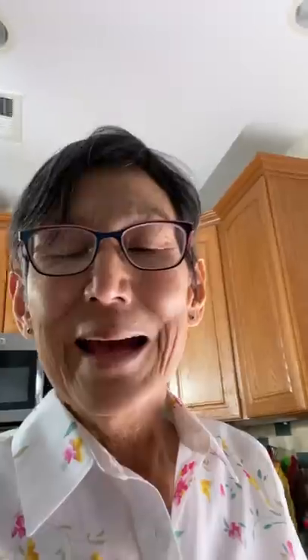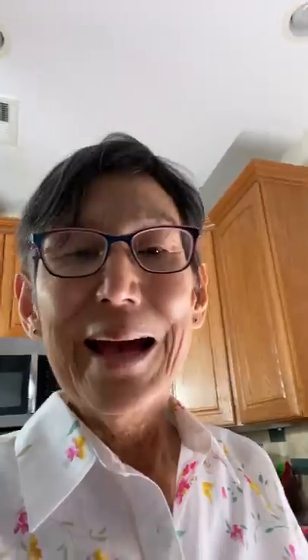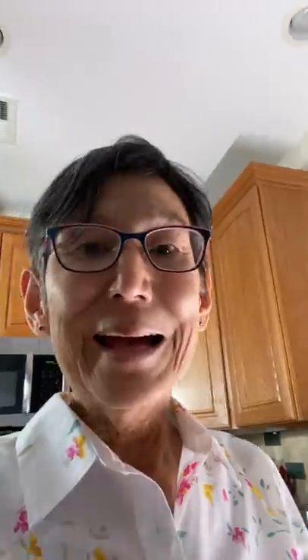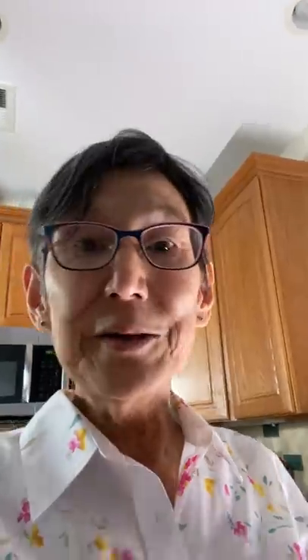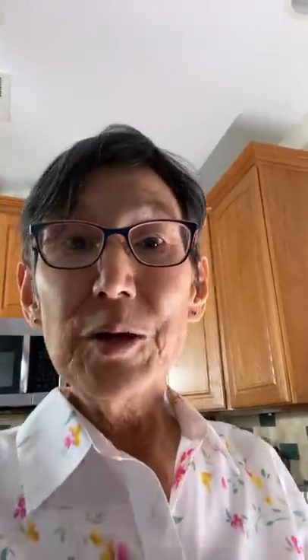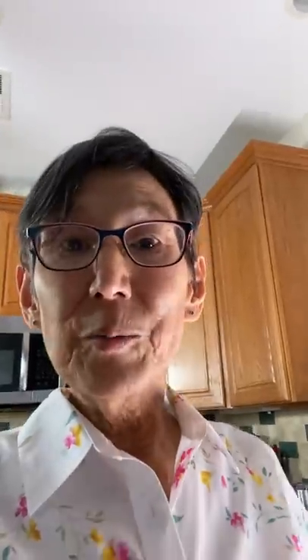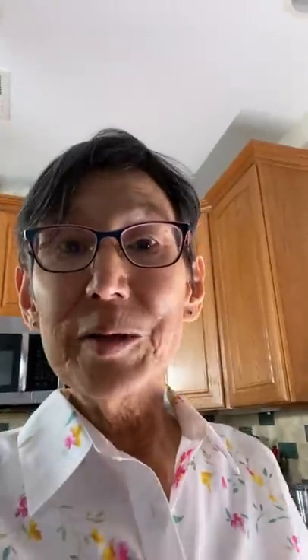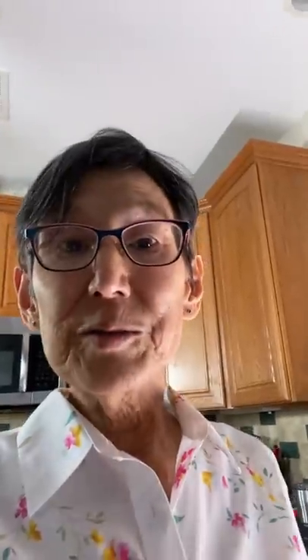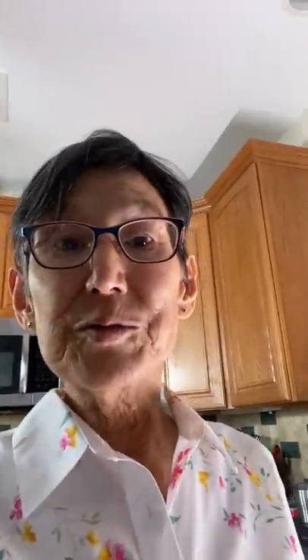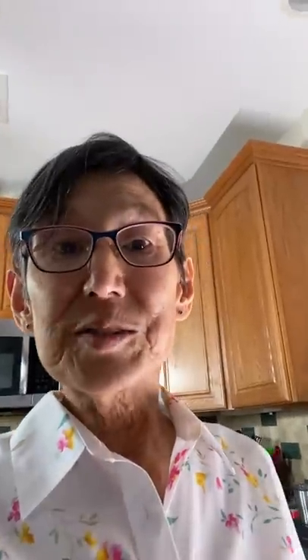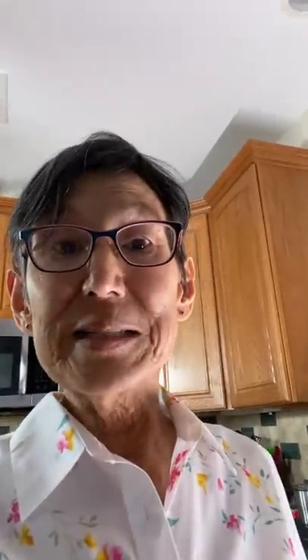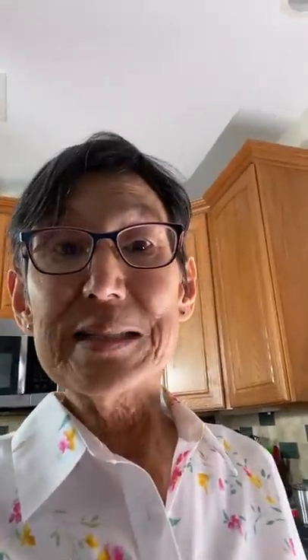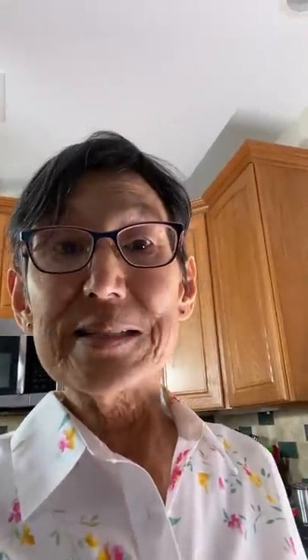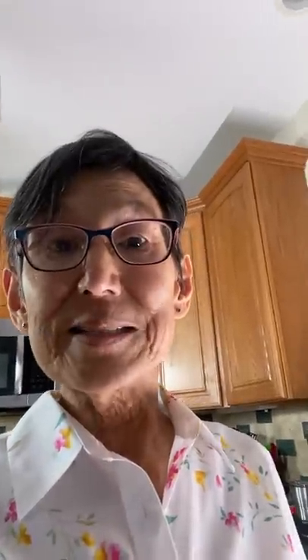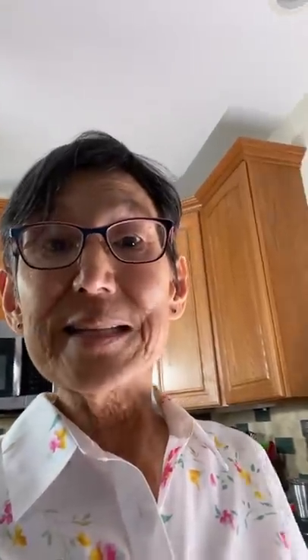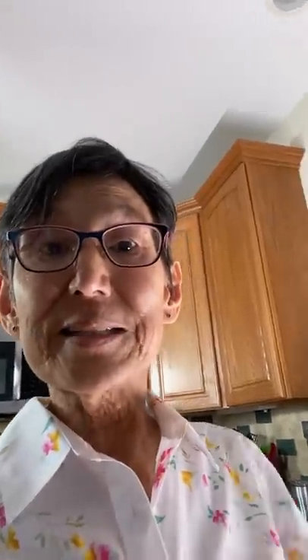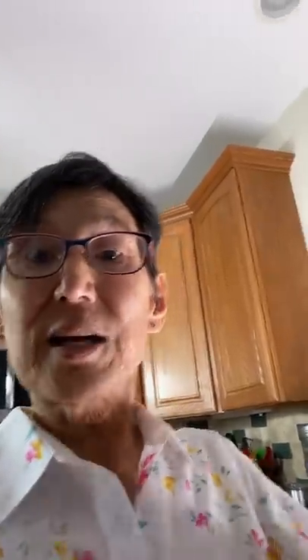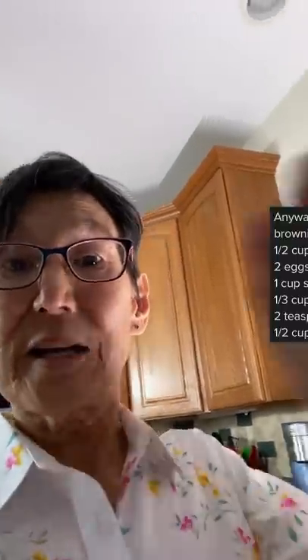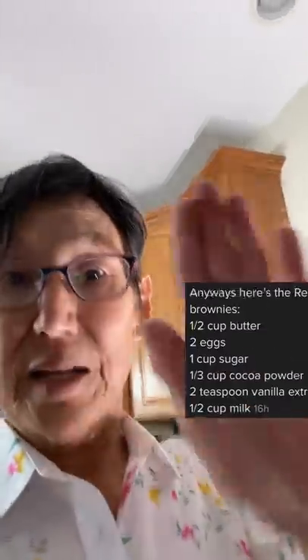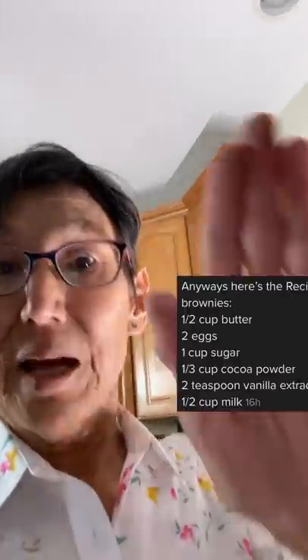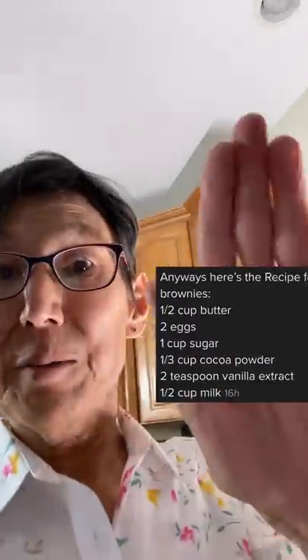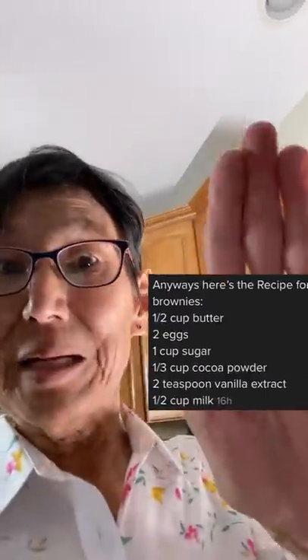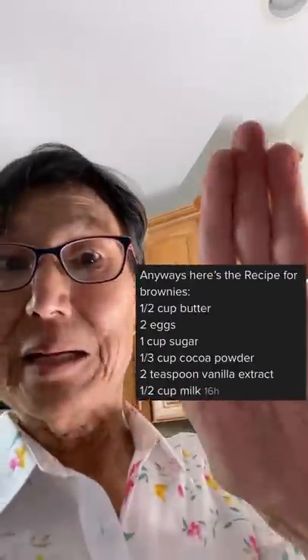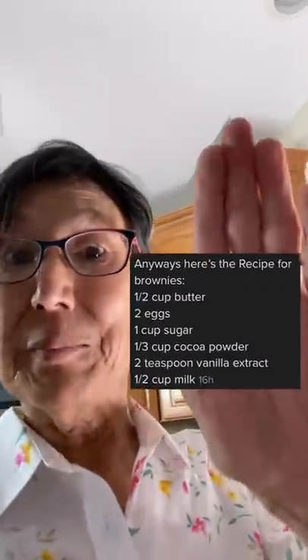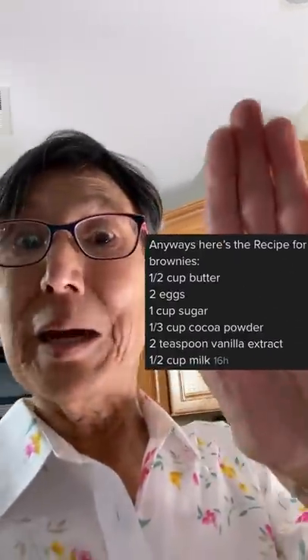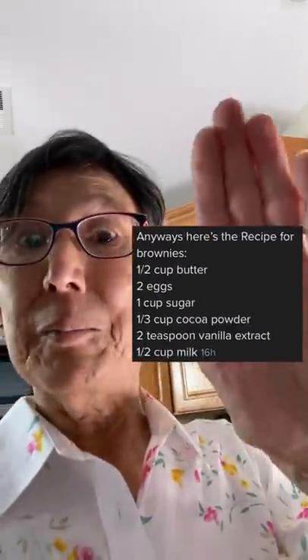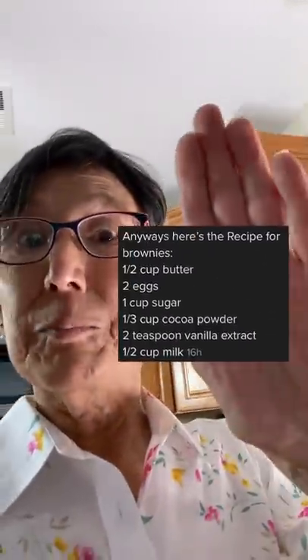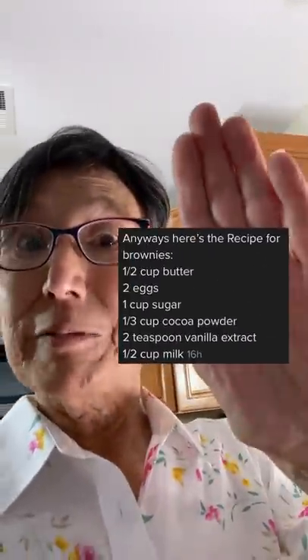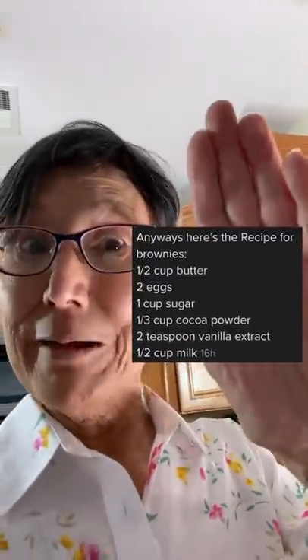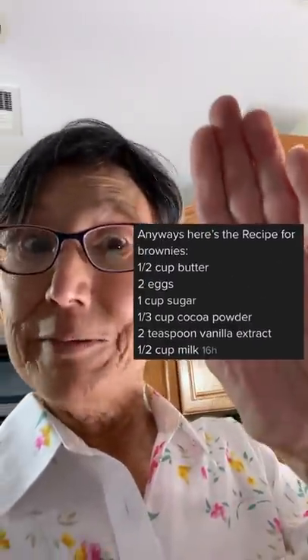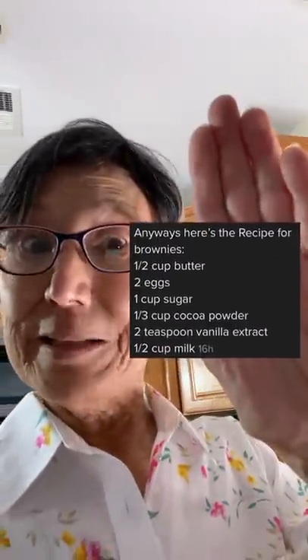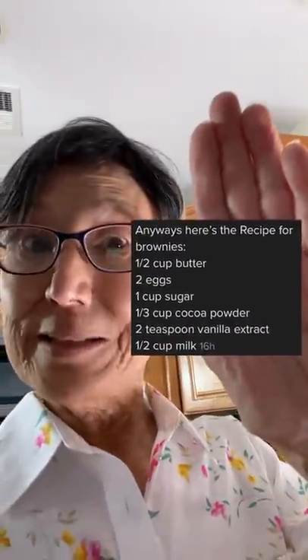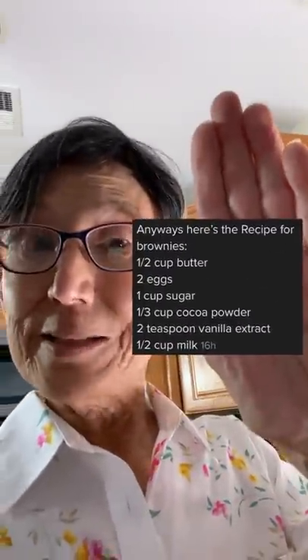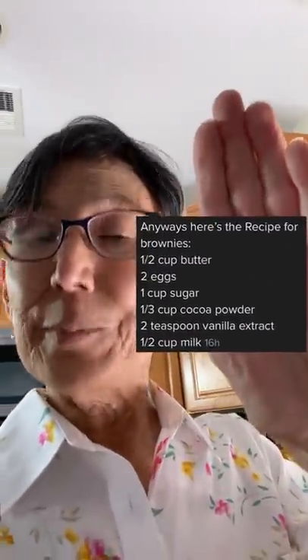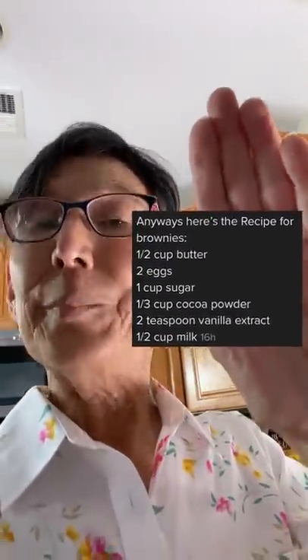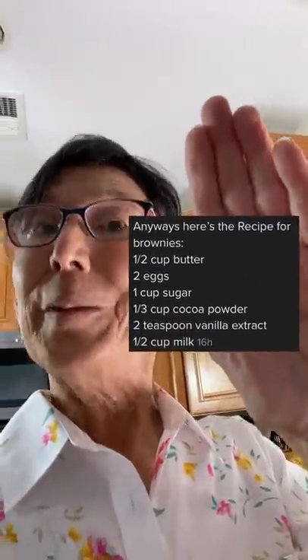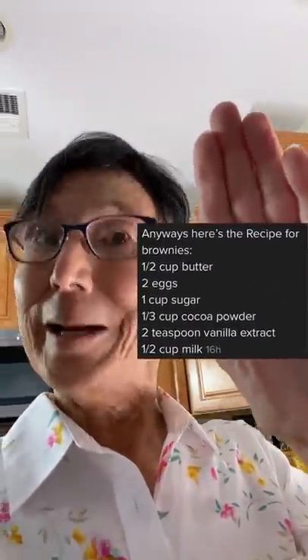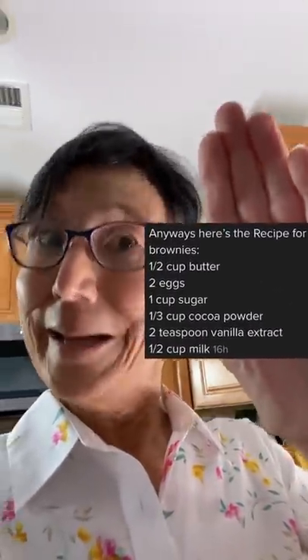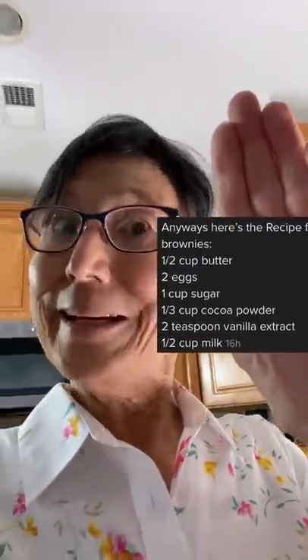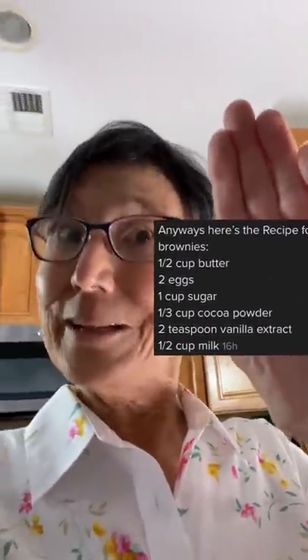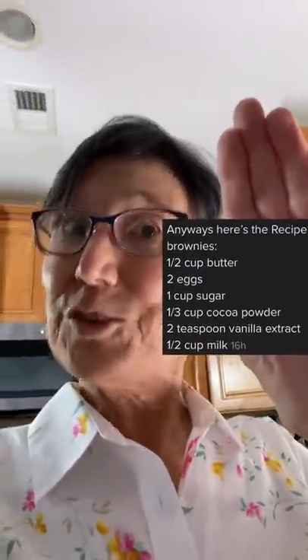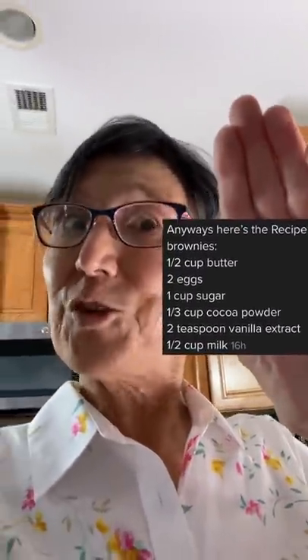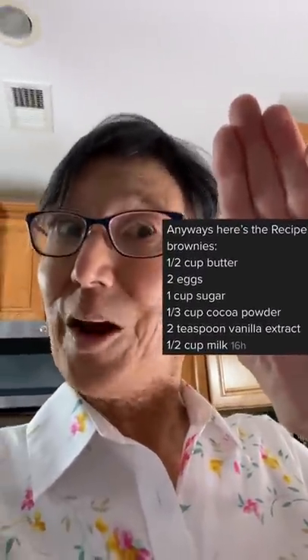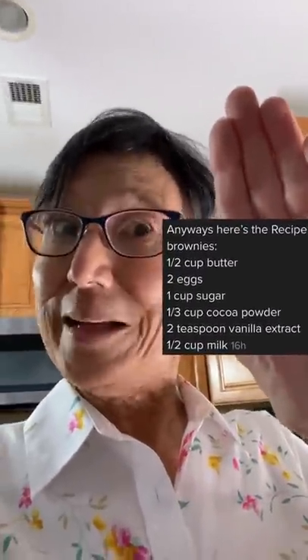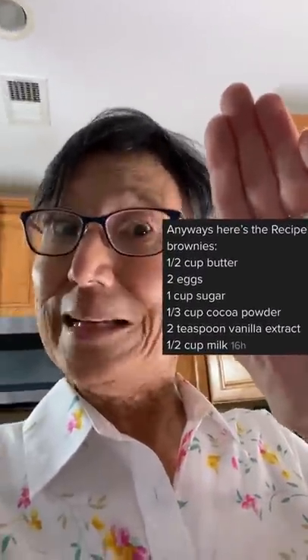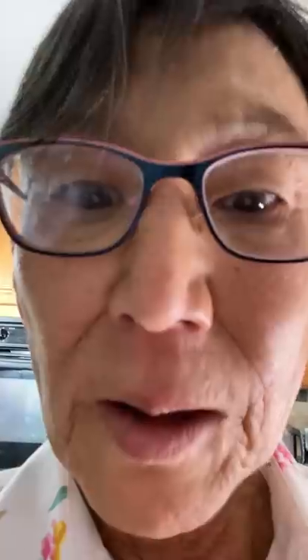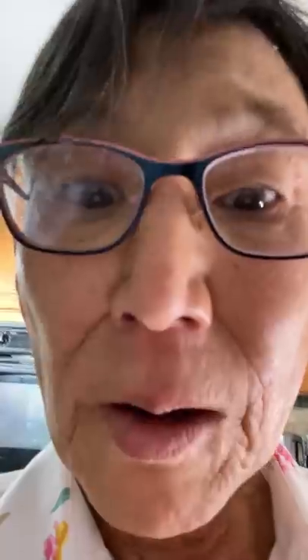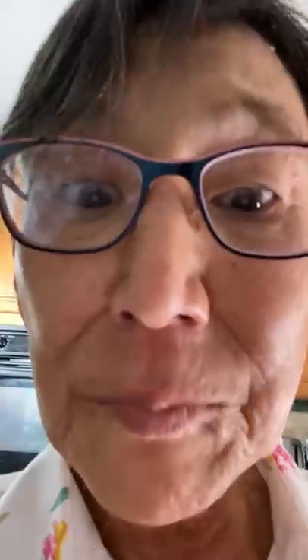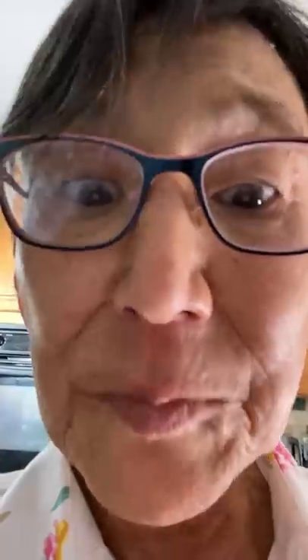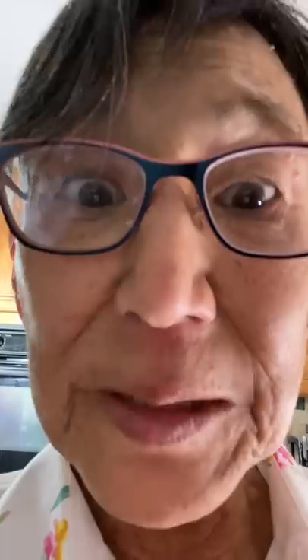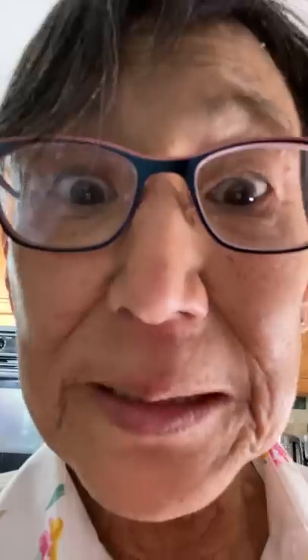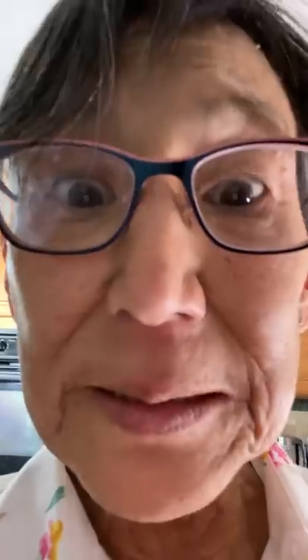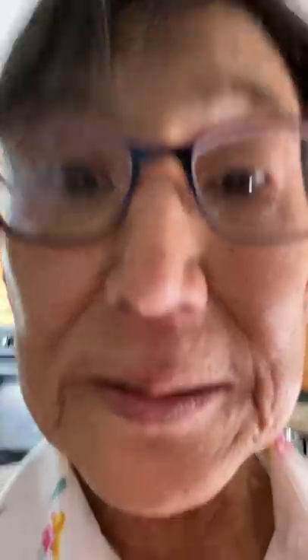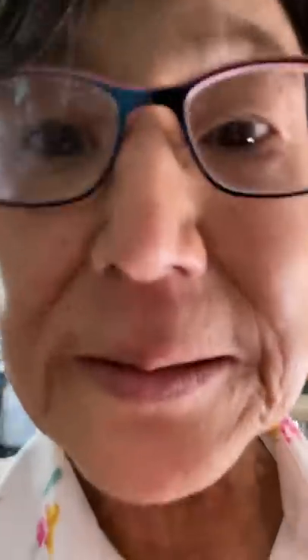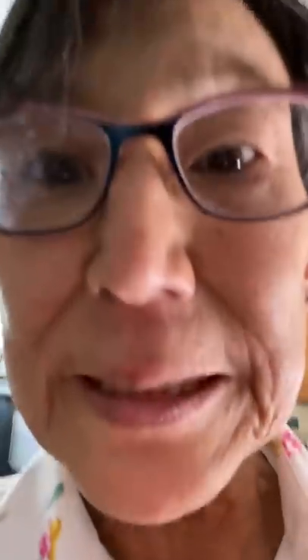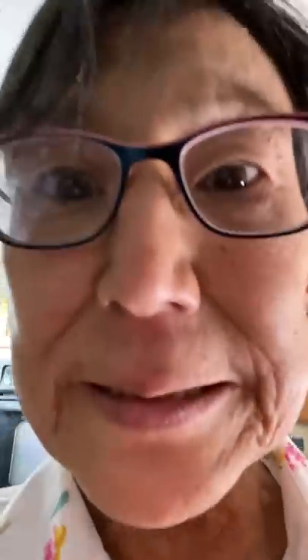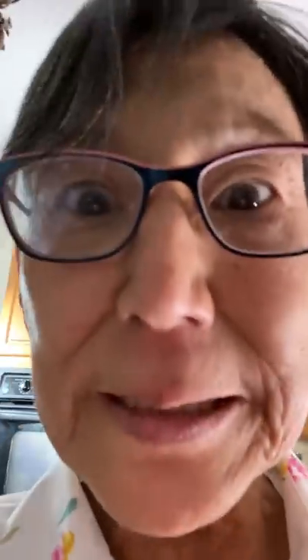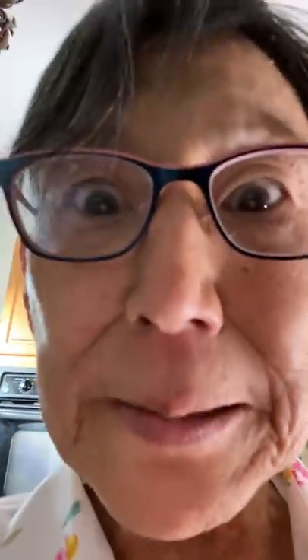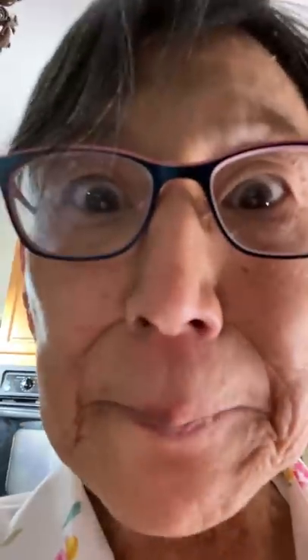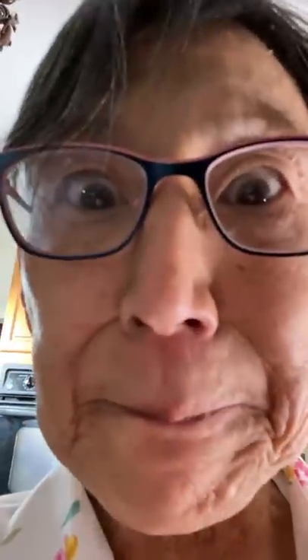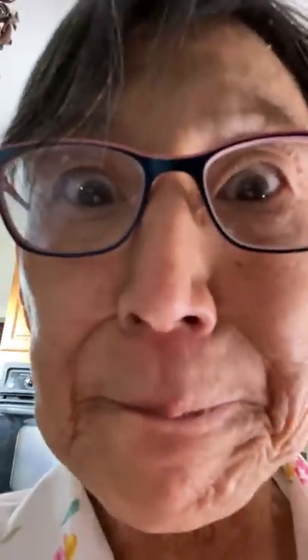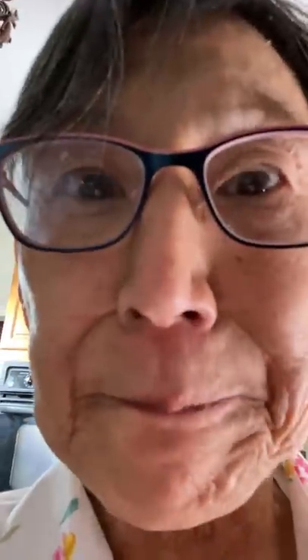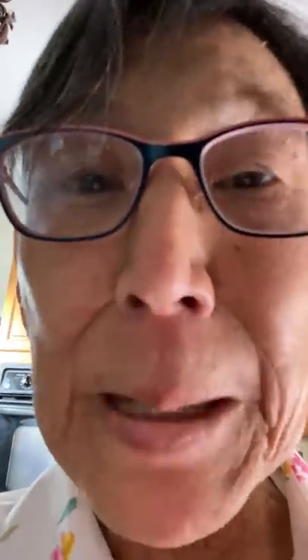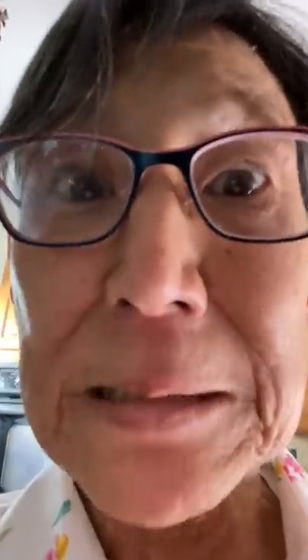I don't know whether you've seen this TikTok comment about brownies, but I gotta try it. Hopefully it doesn't taste like buns.